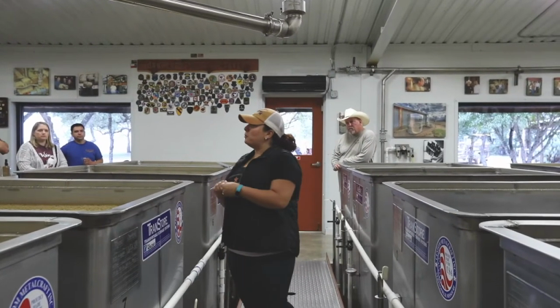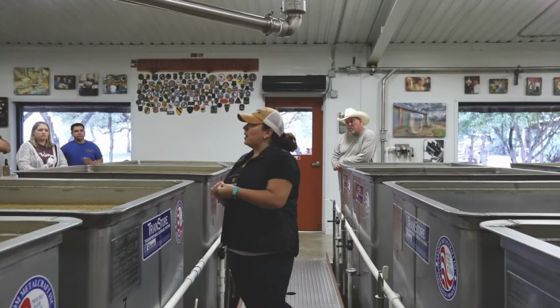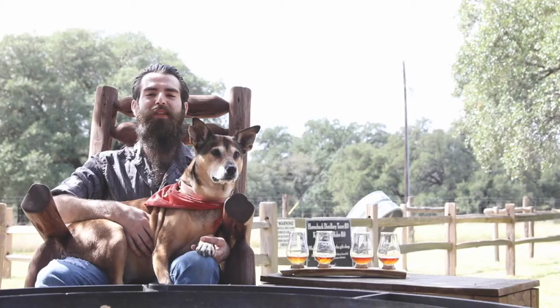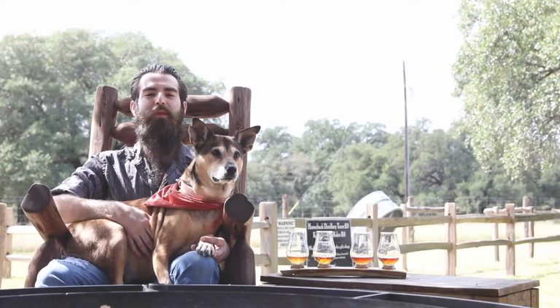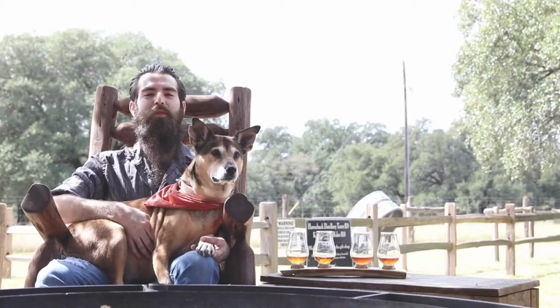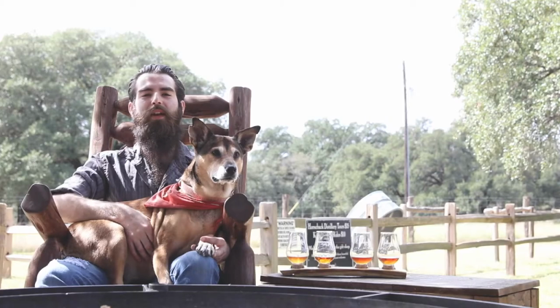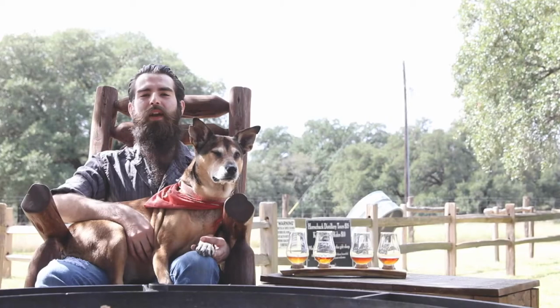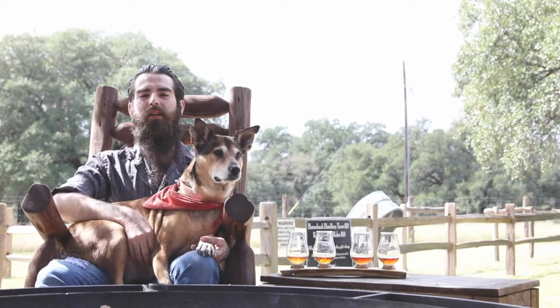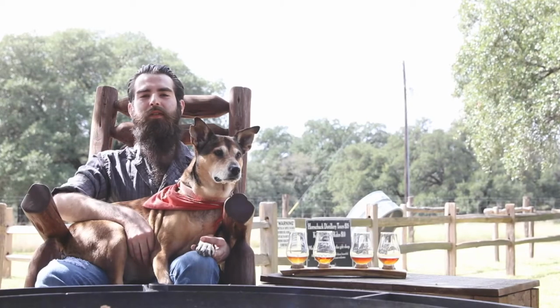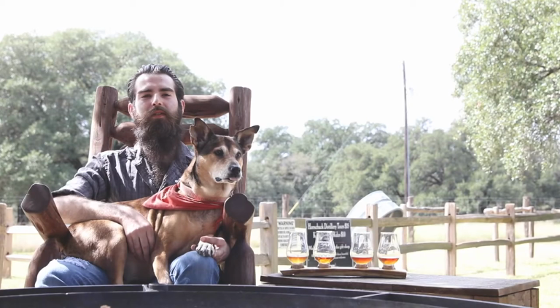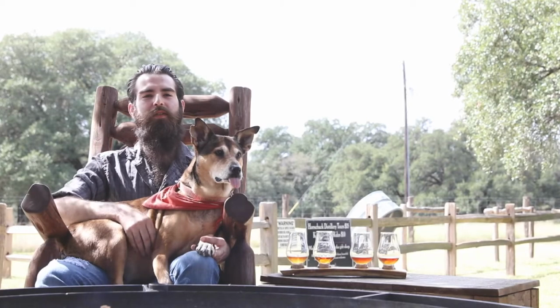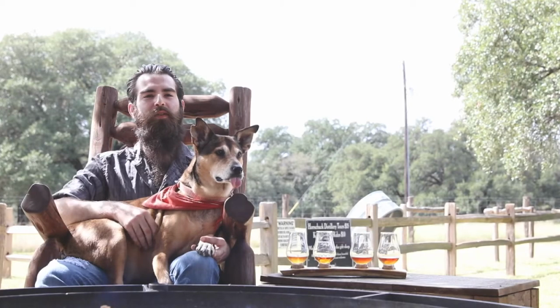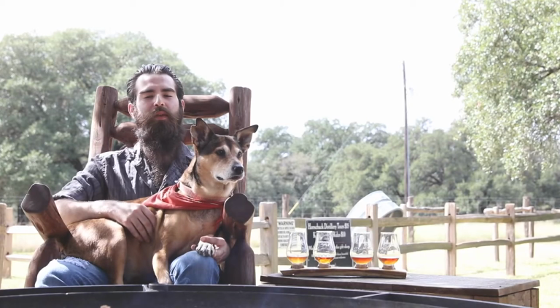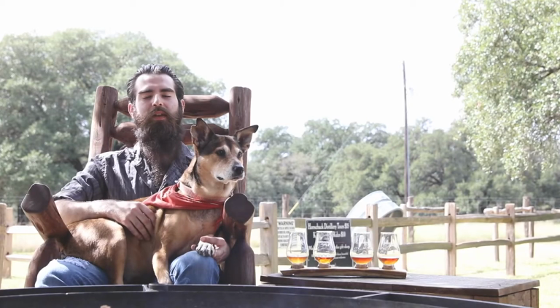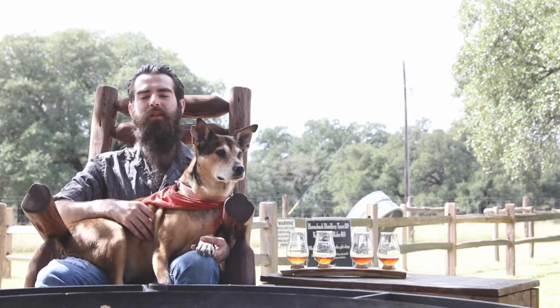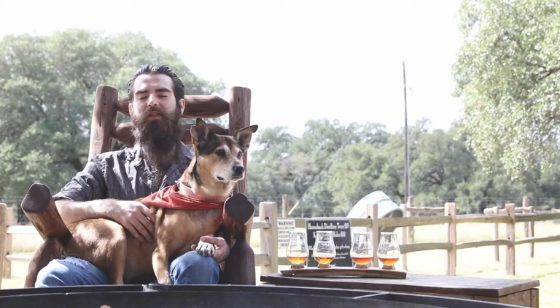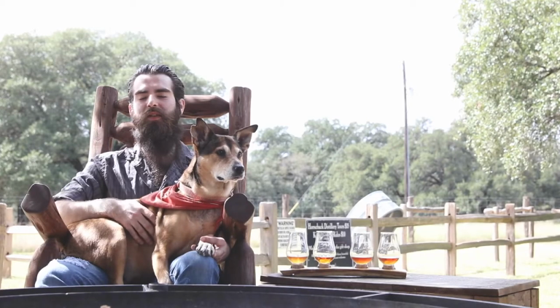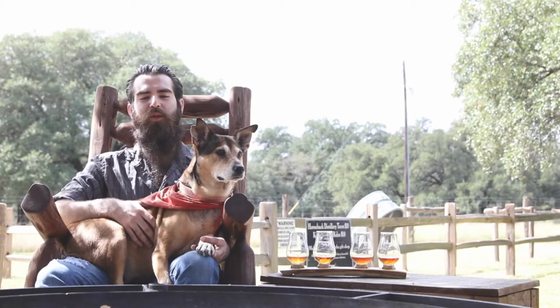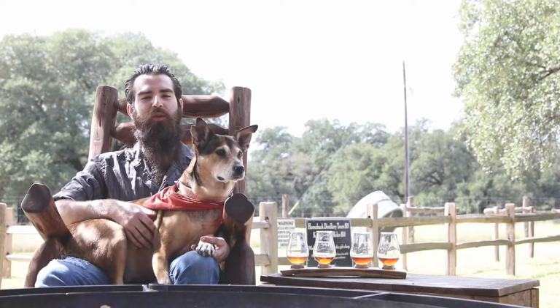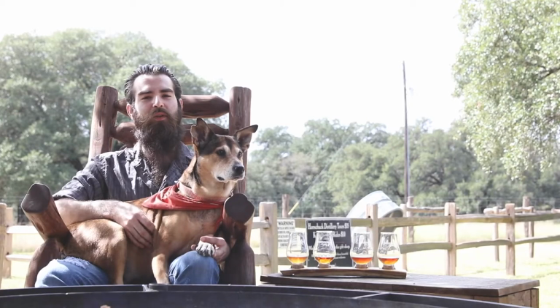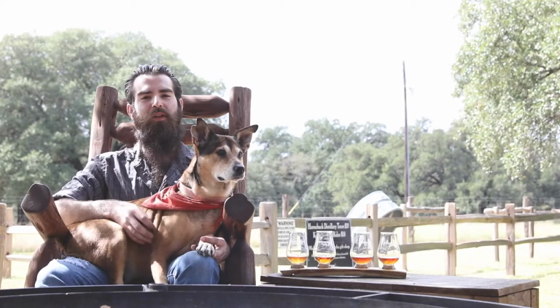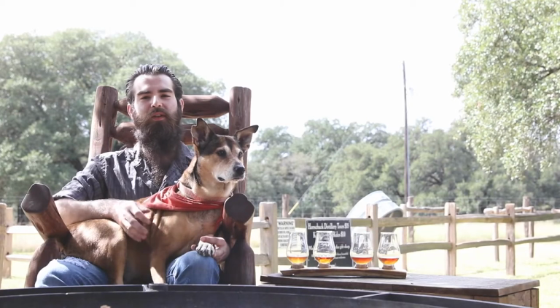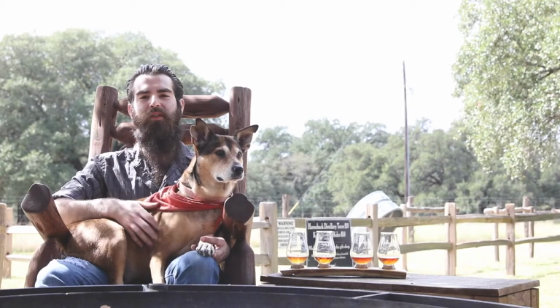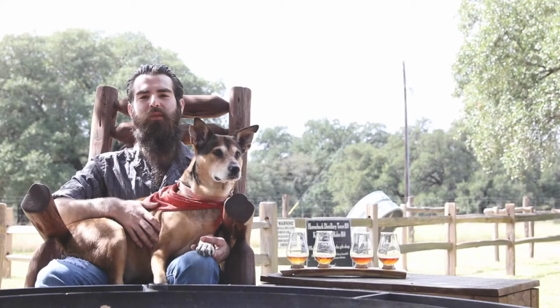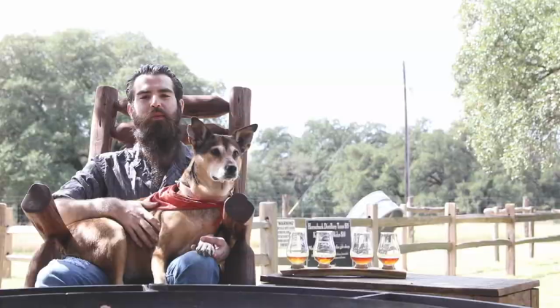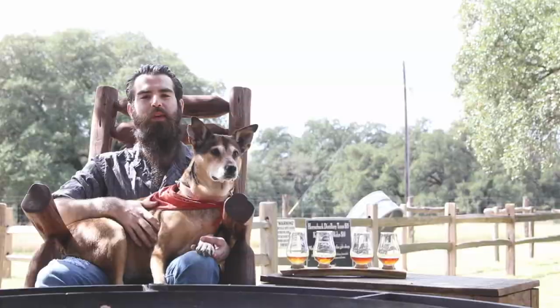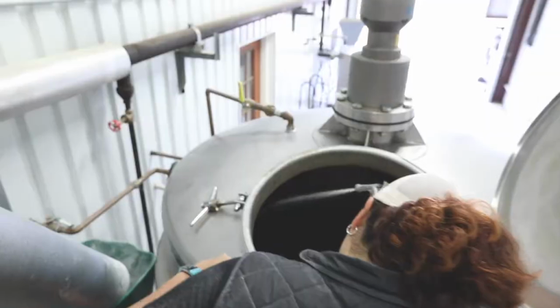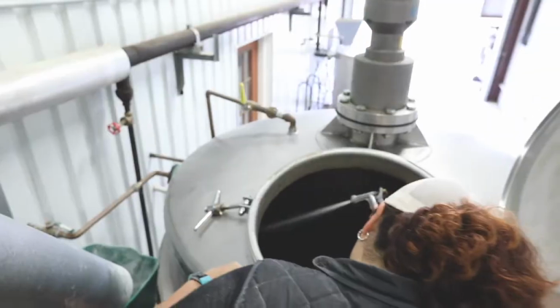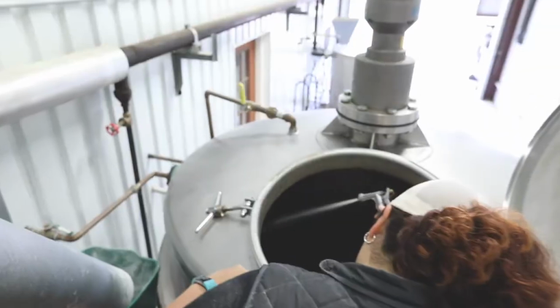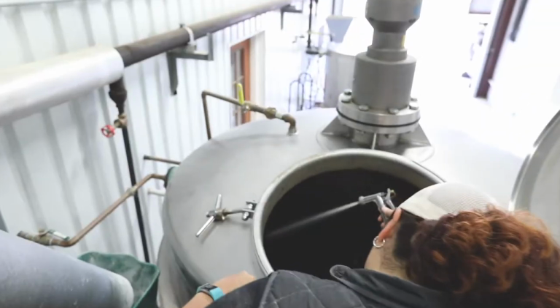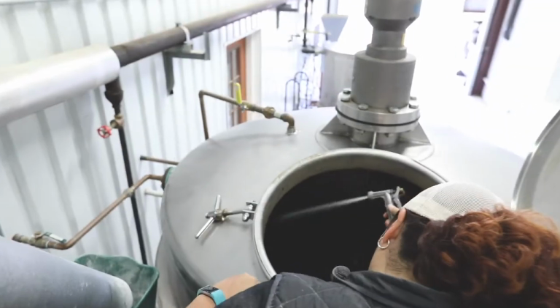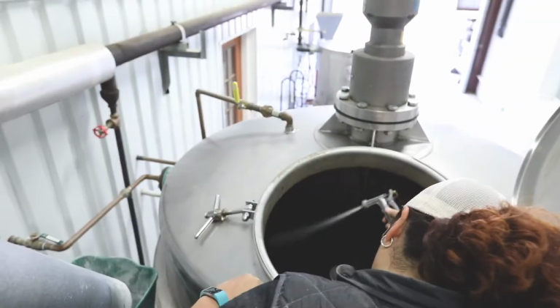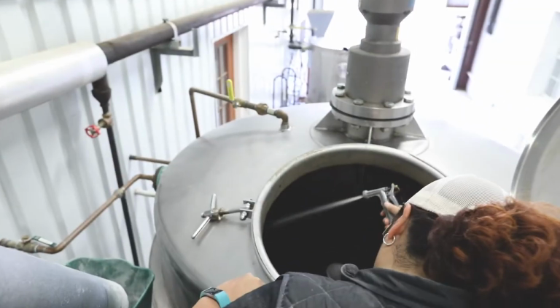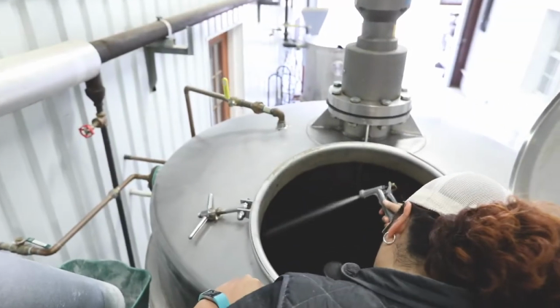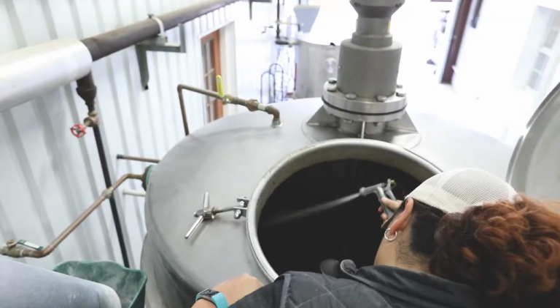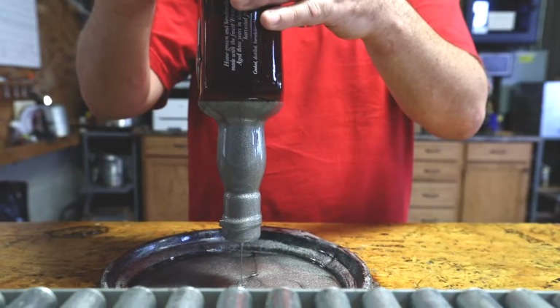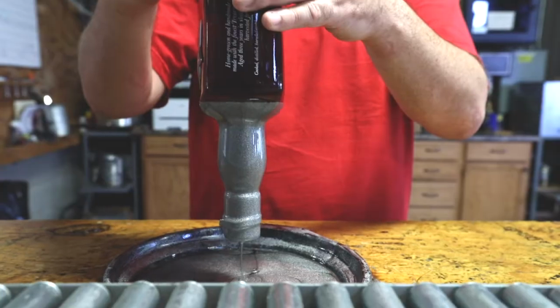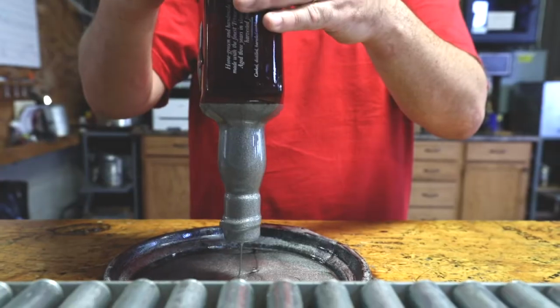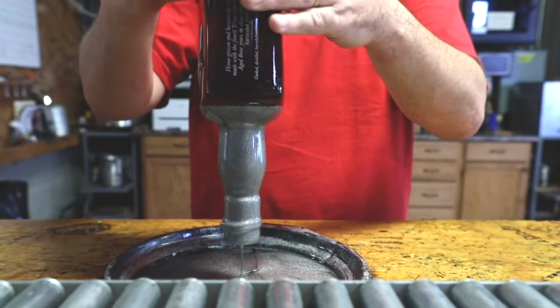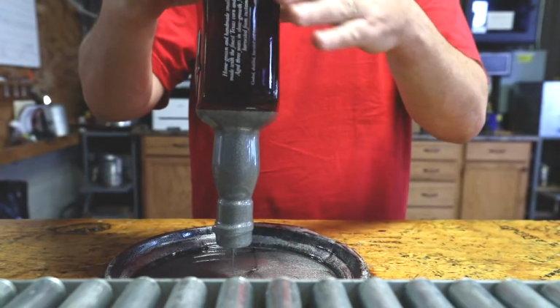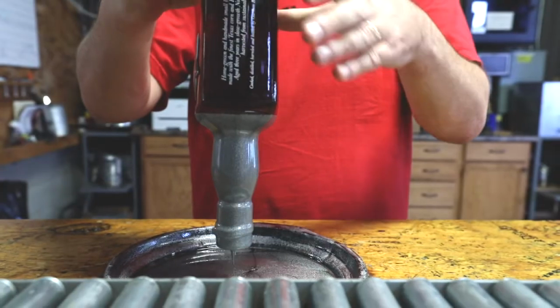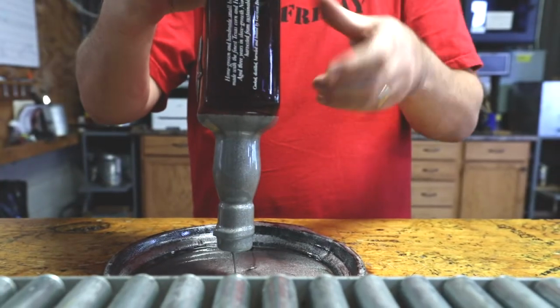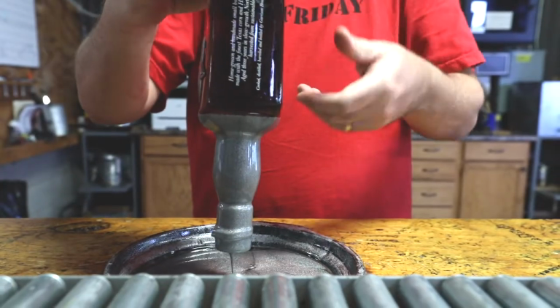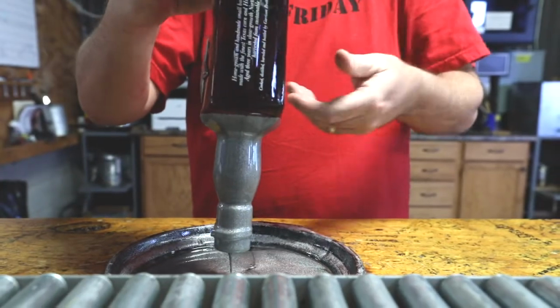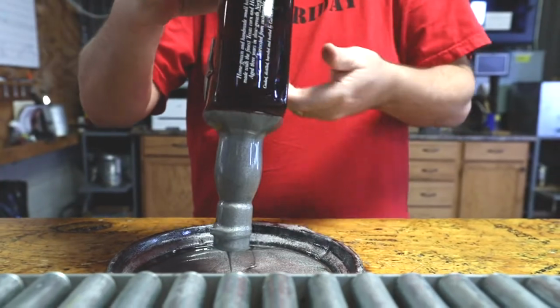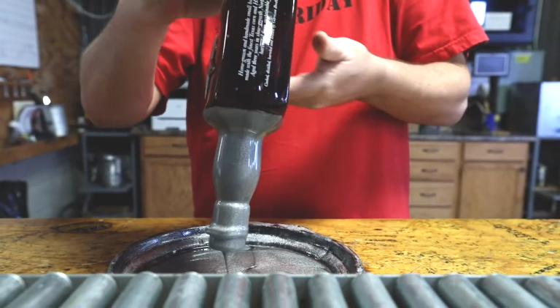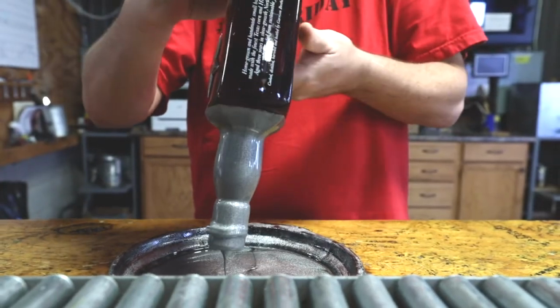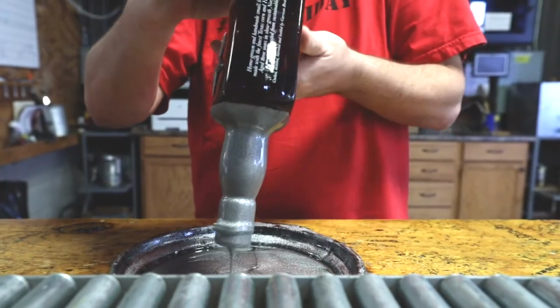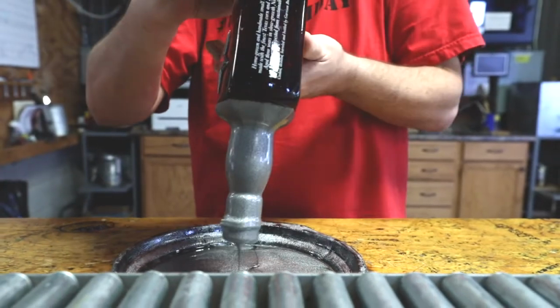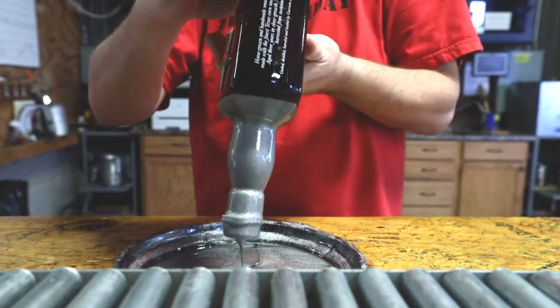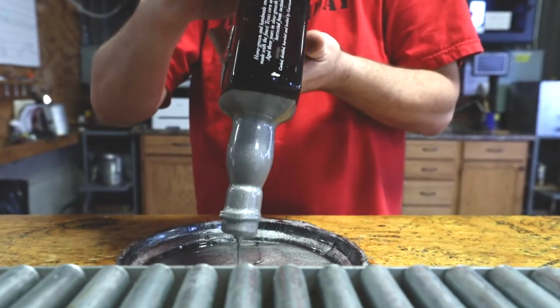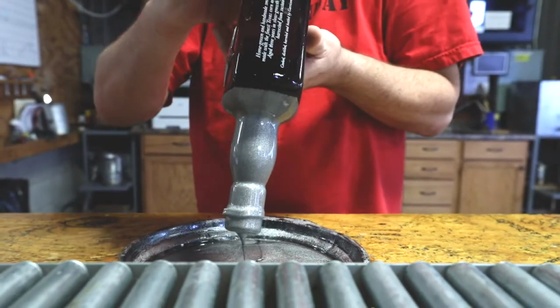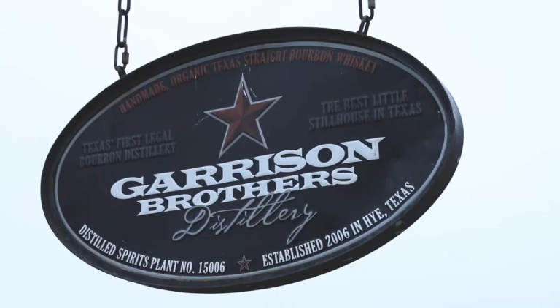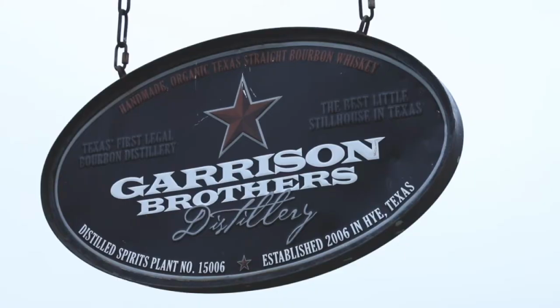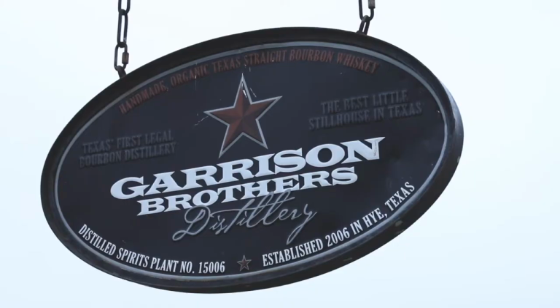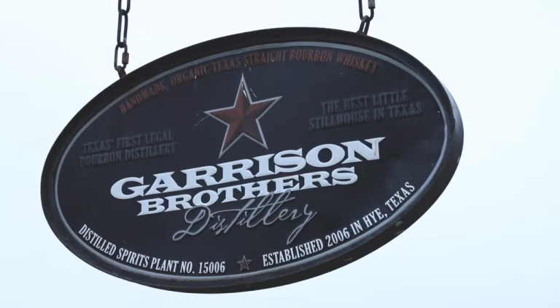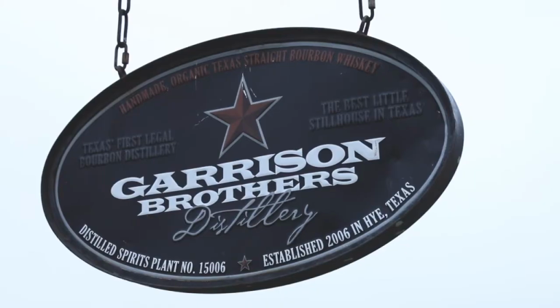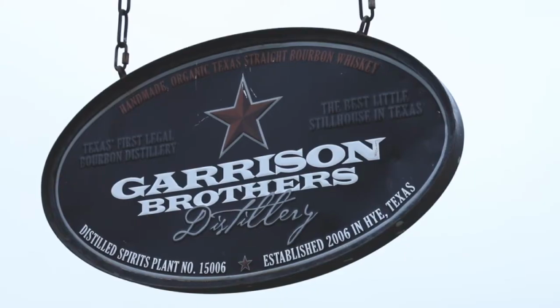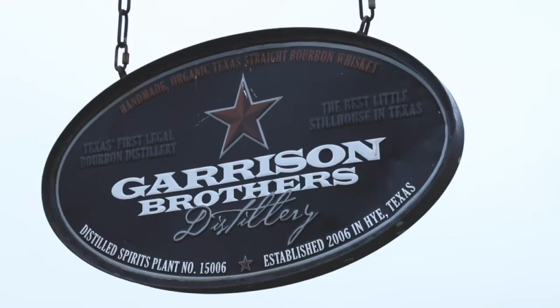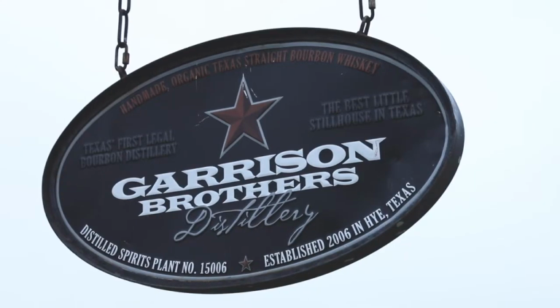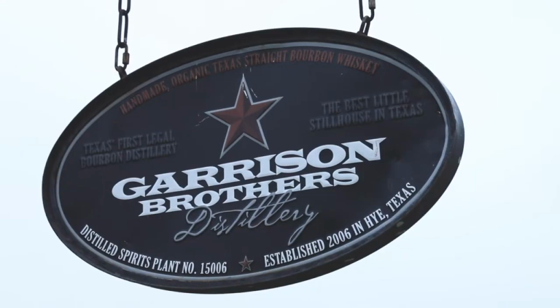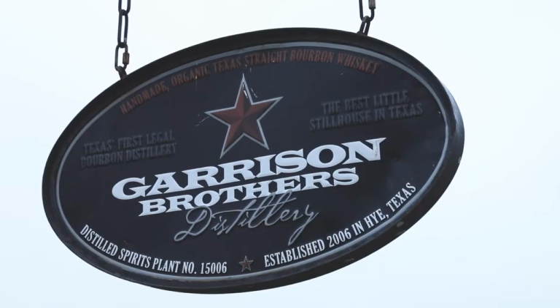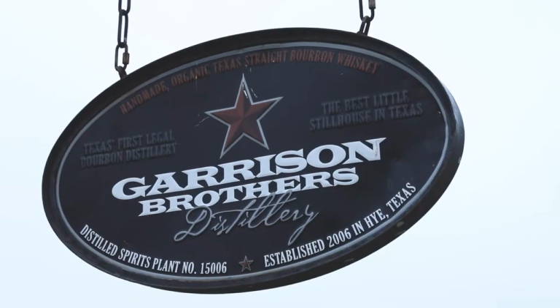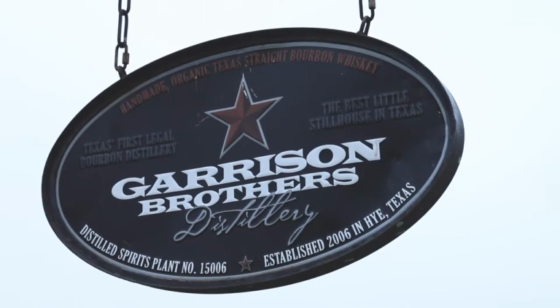It's got more character — the sweetness, the corn, the wheat. And knowing that it's from Texas and it's local is really nice too.